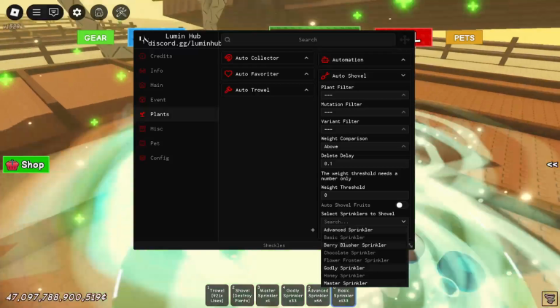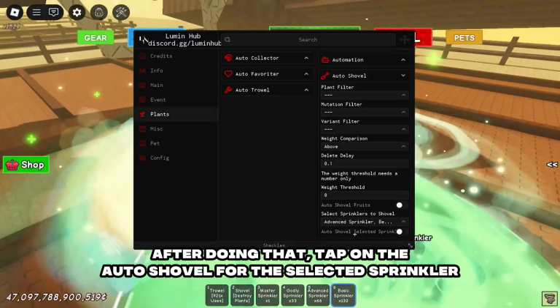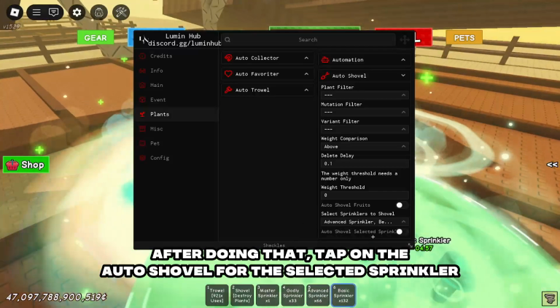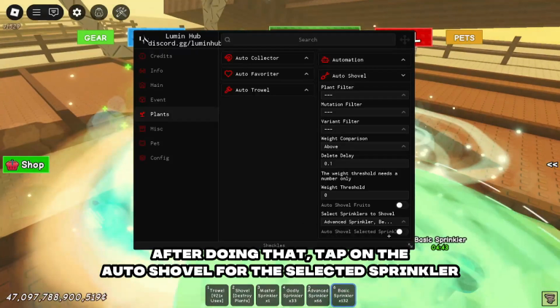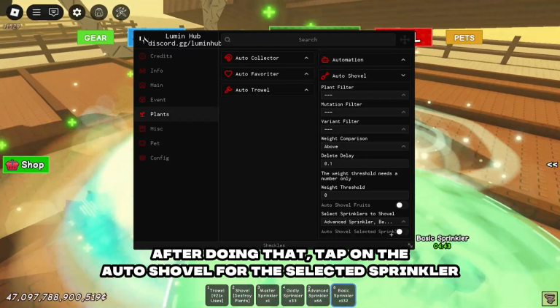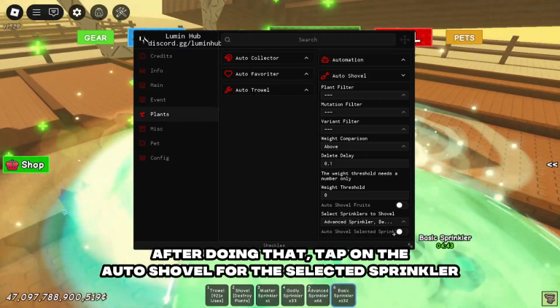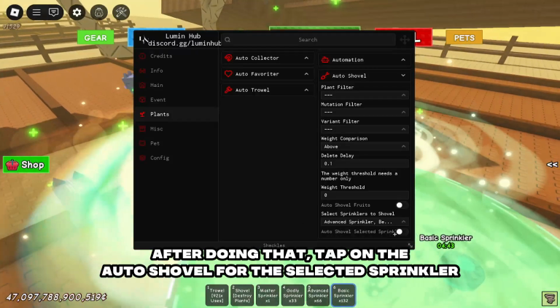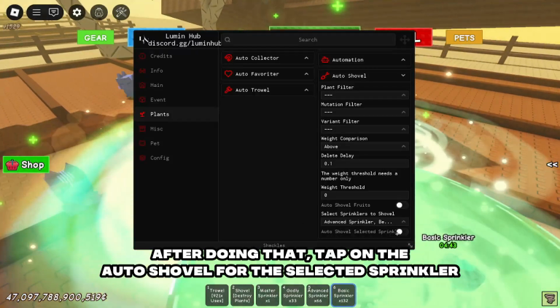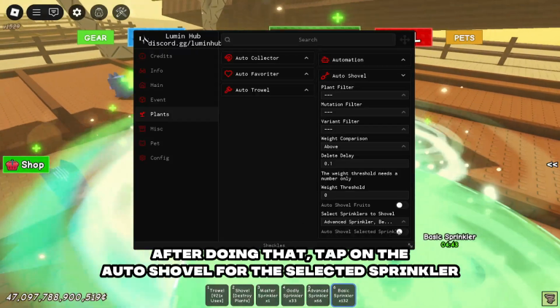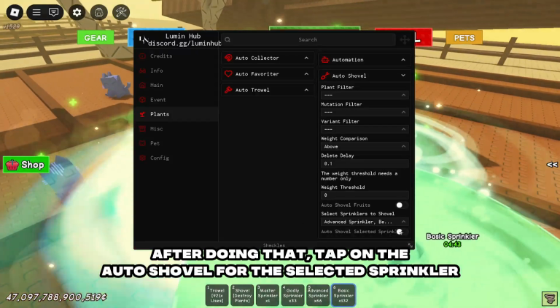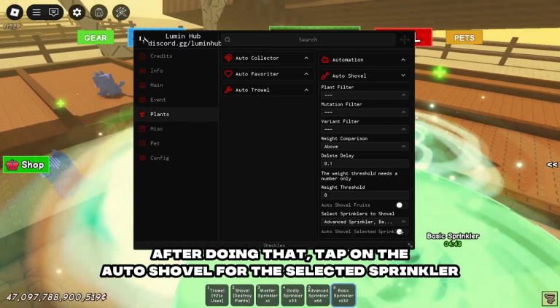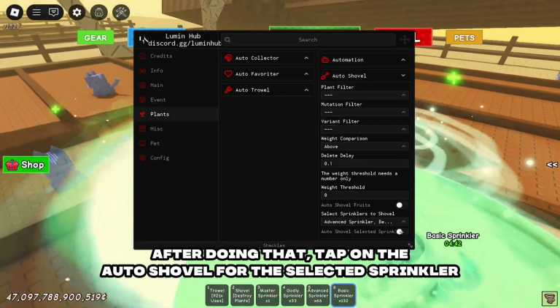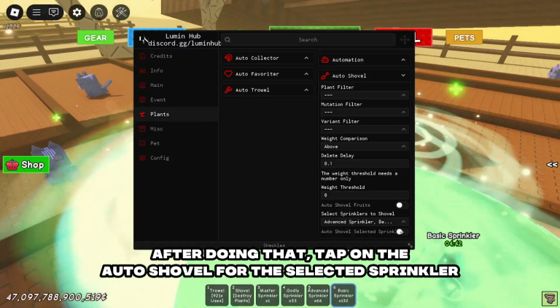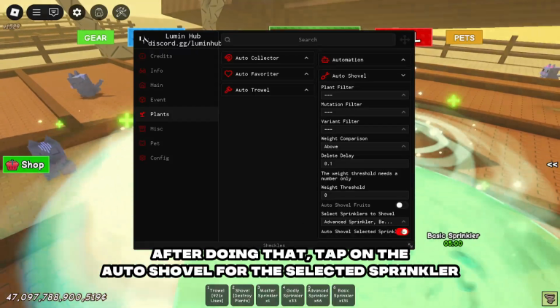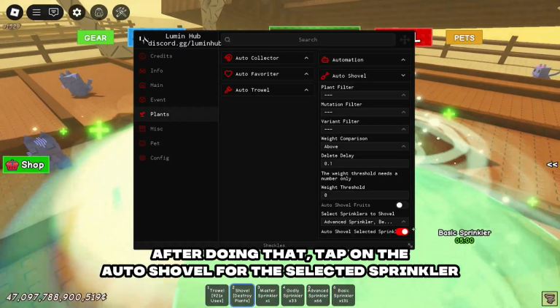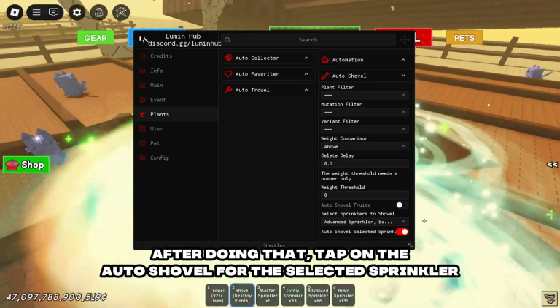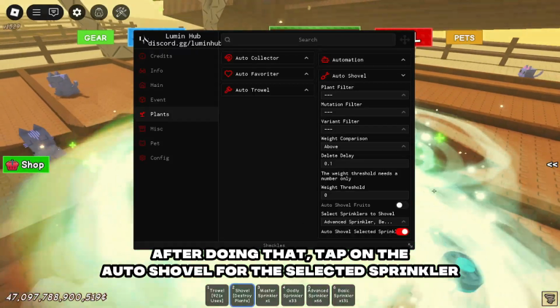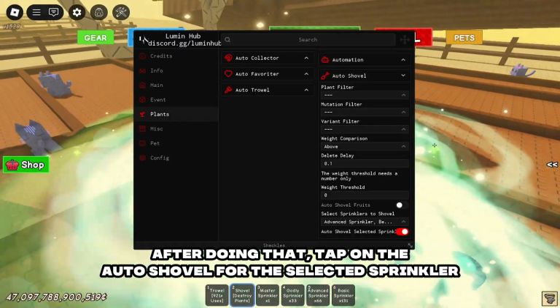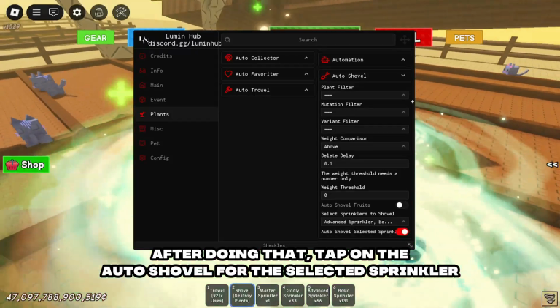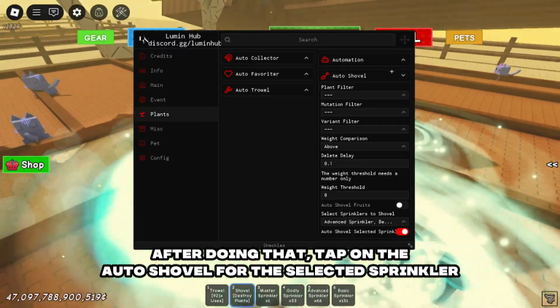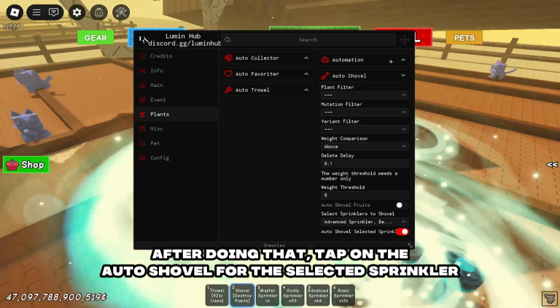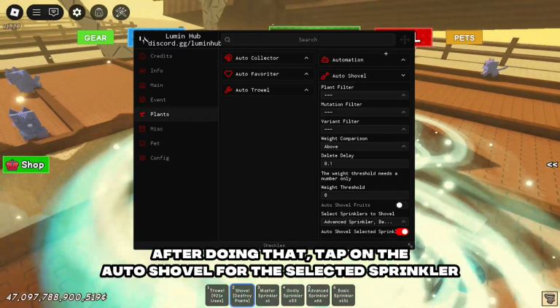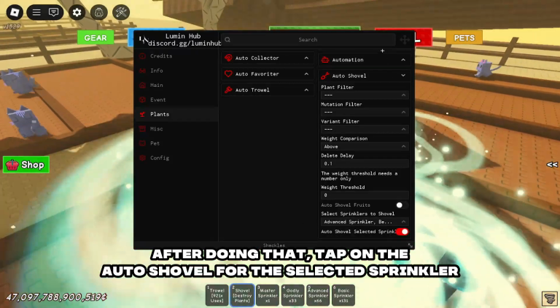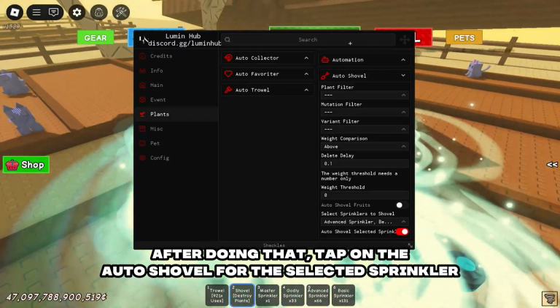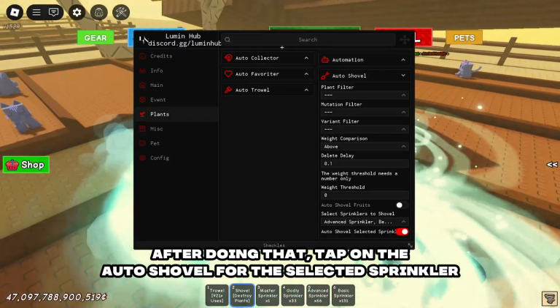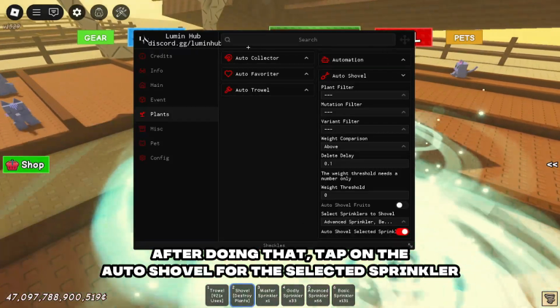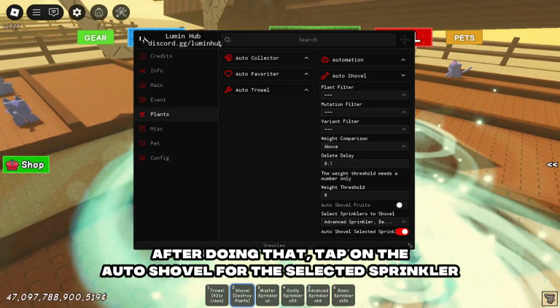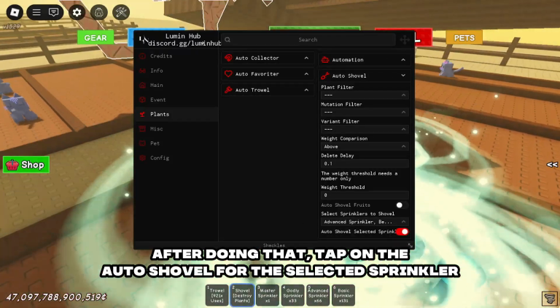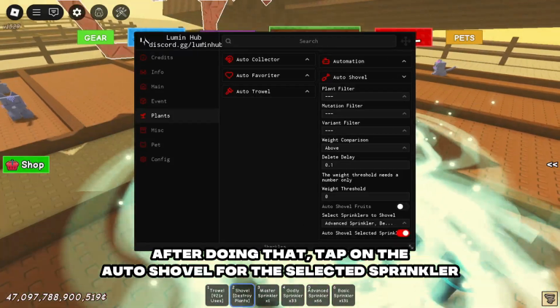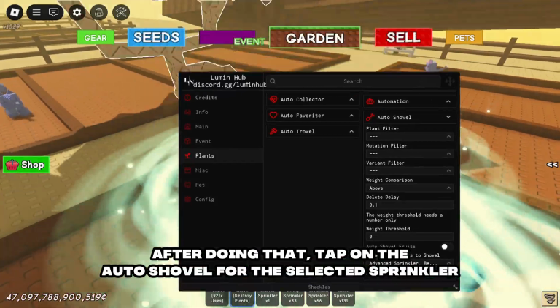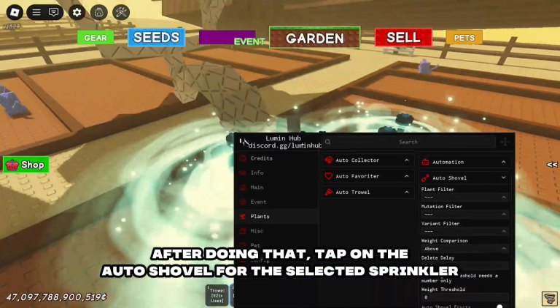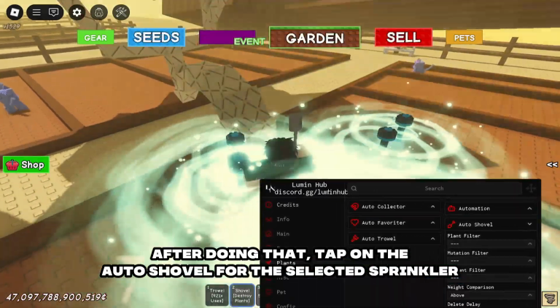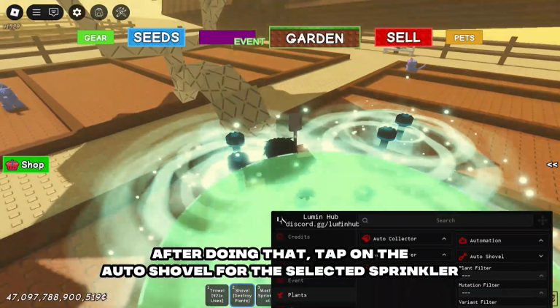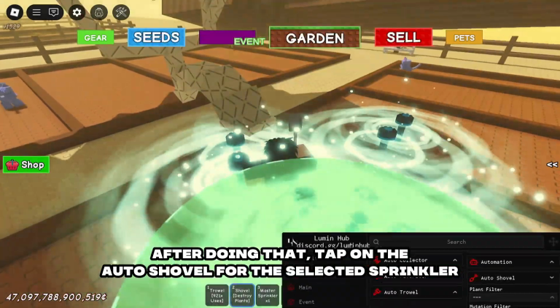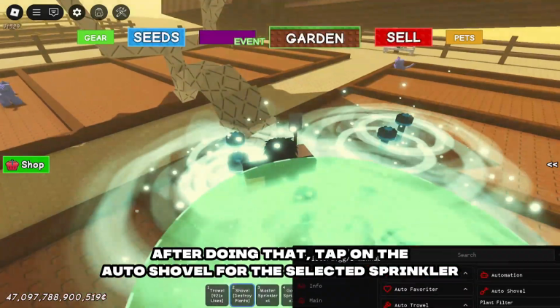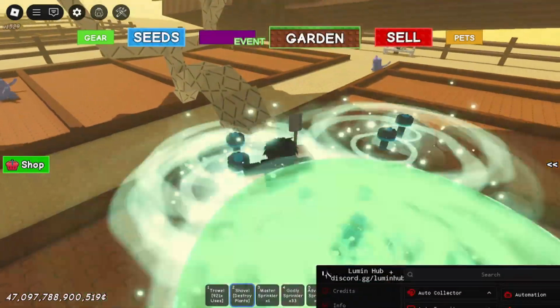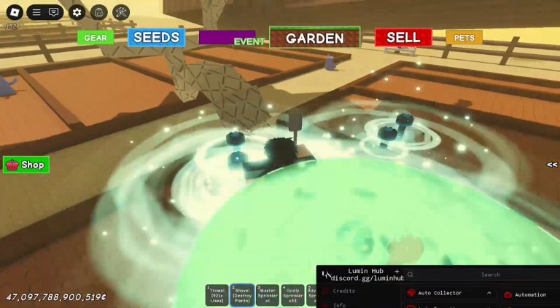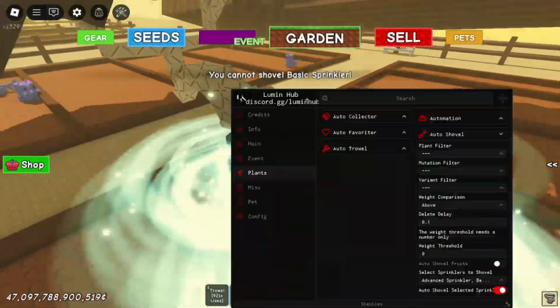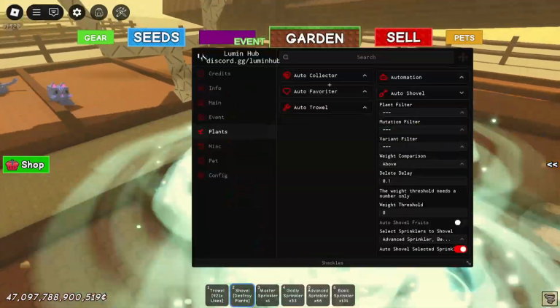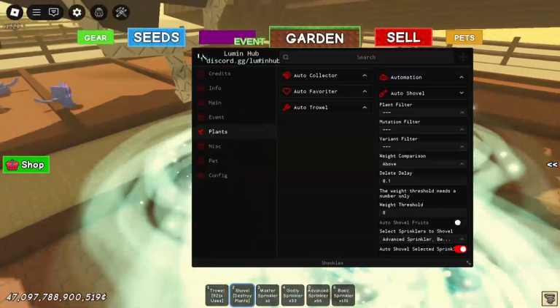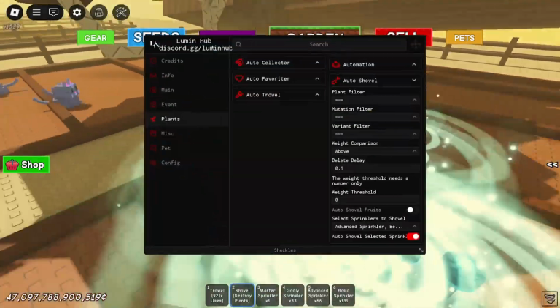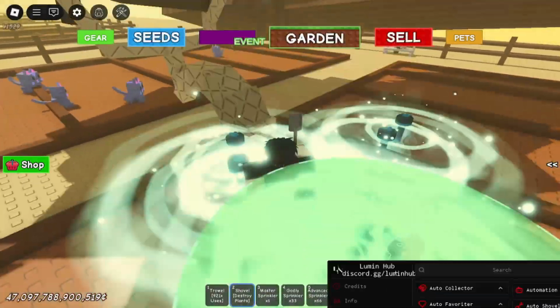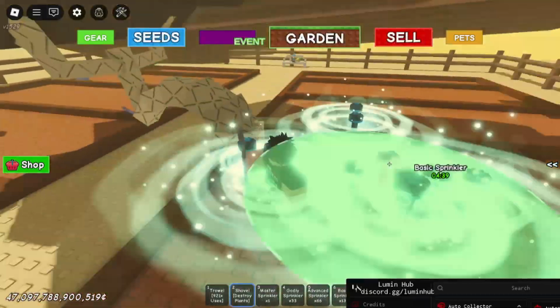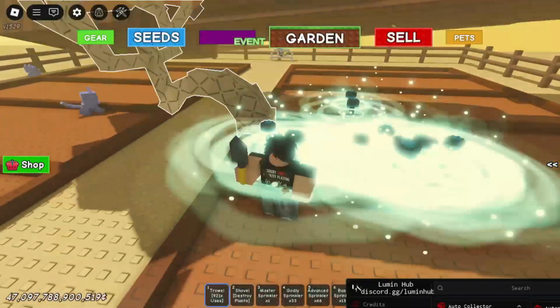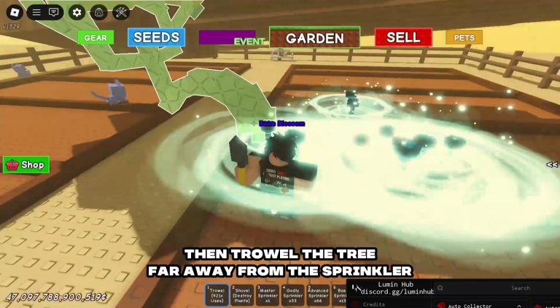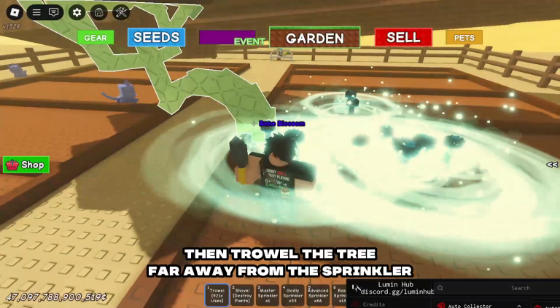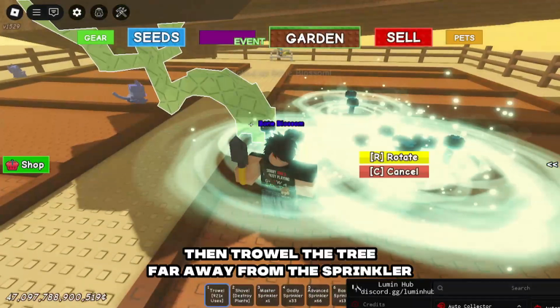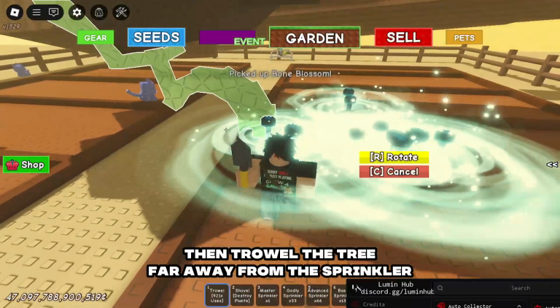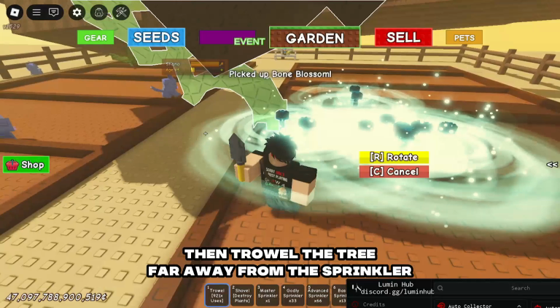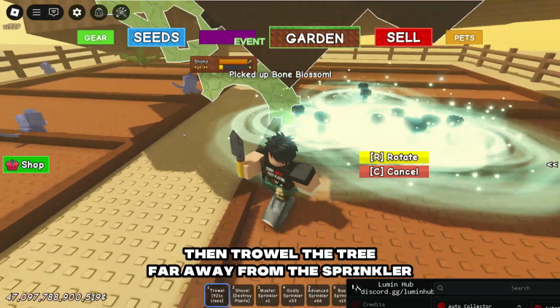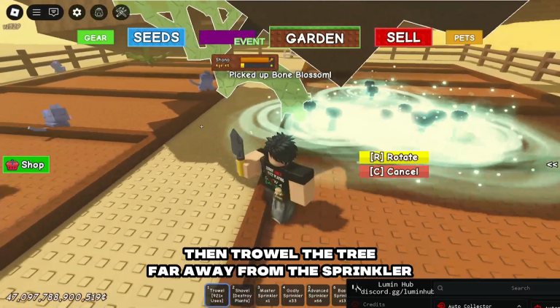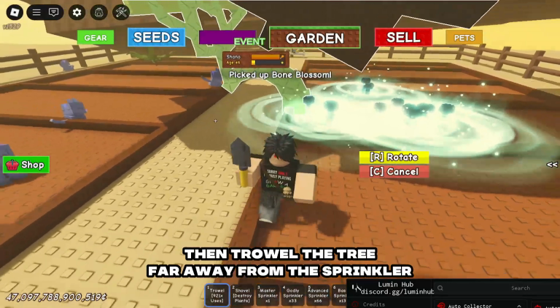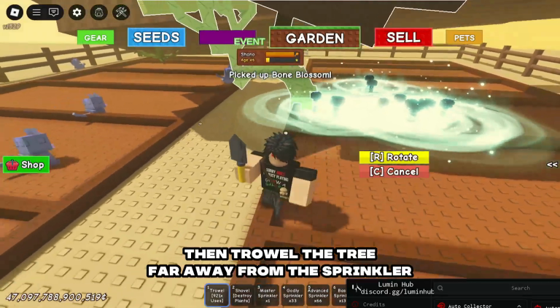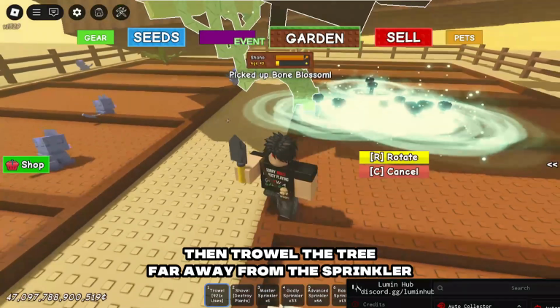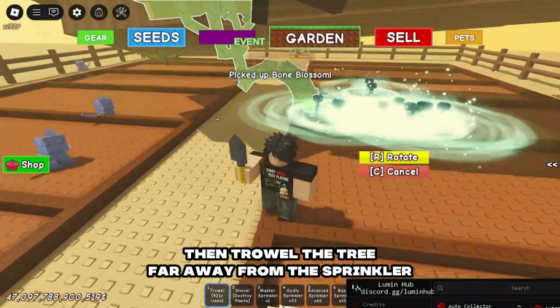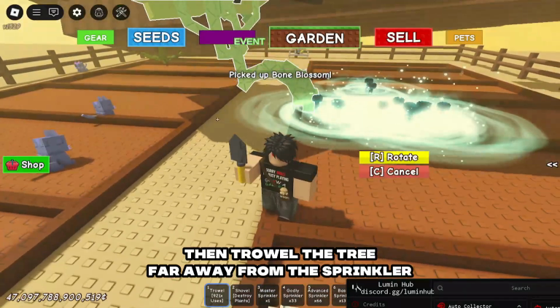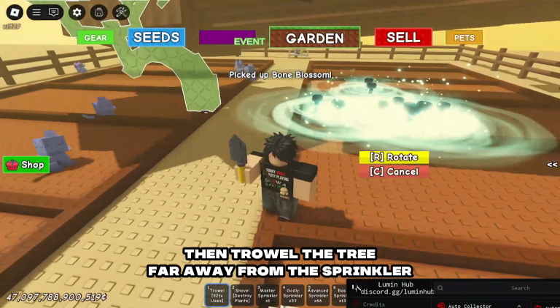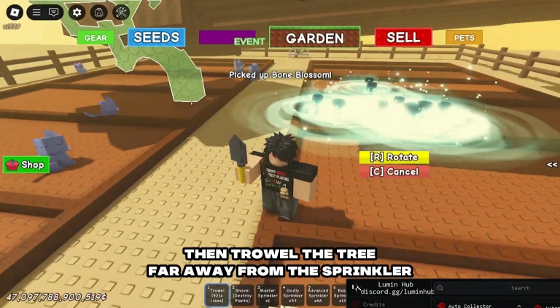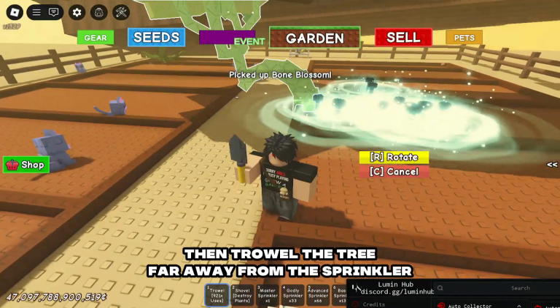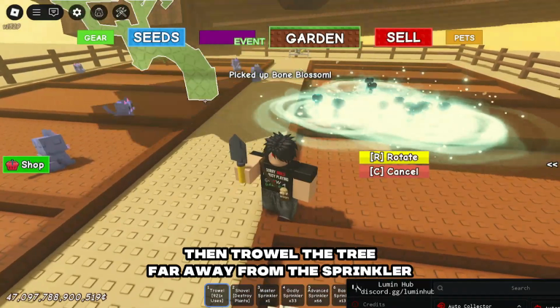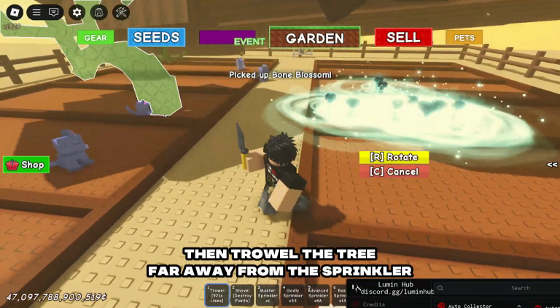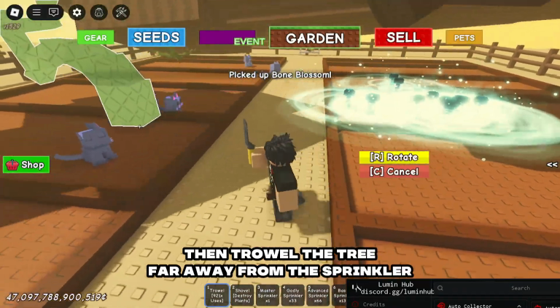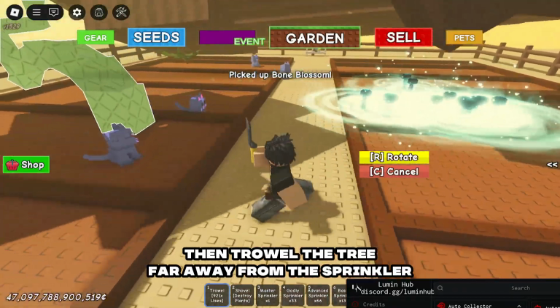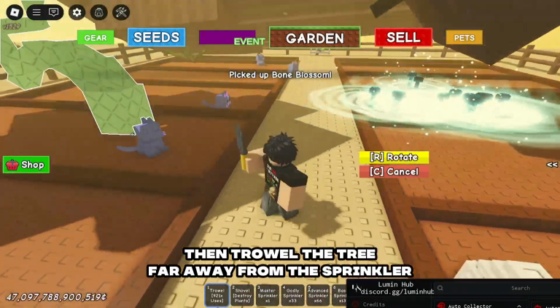After doing that, tap on the auto shovel for the selected sprinkler. Then trowel the tree far away from the sprinkler.